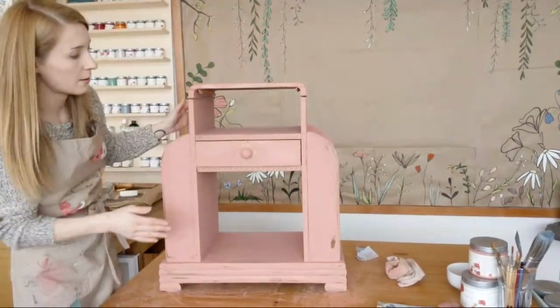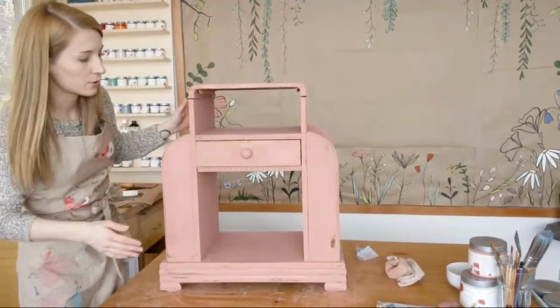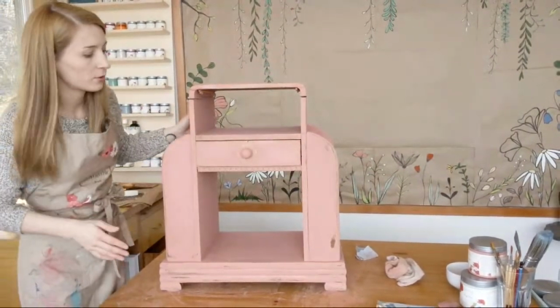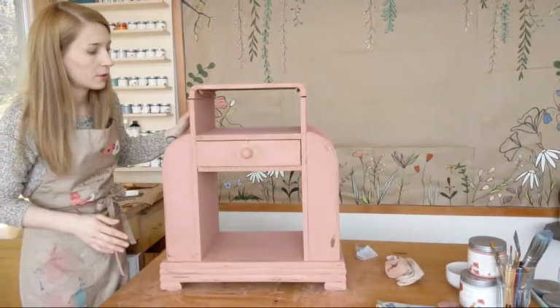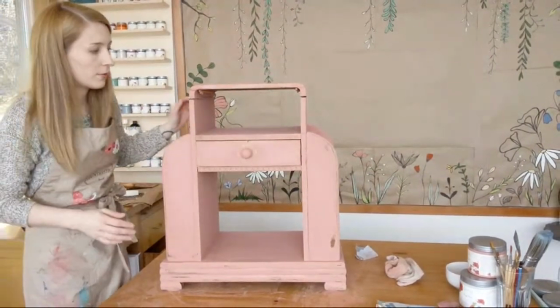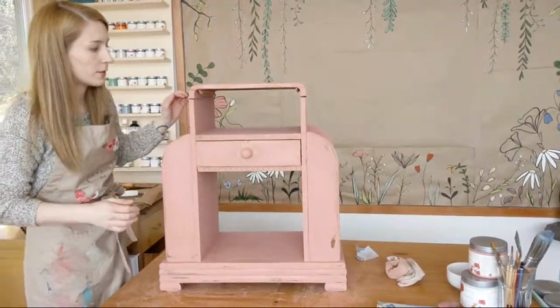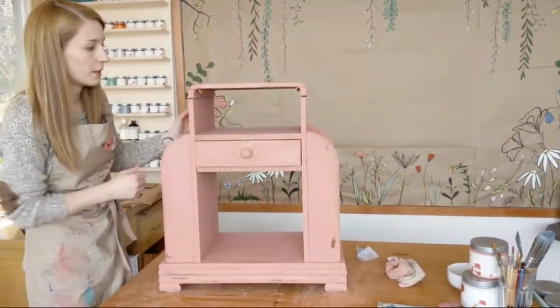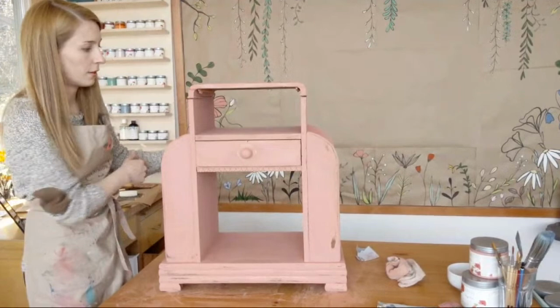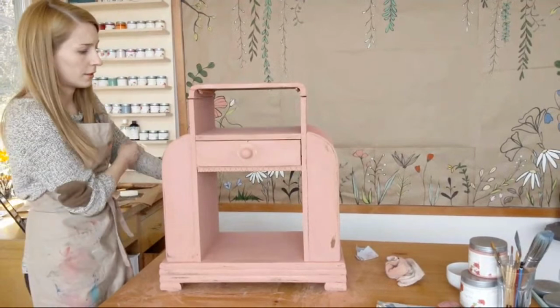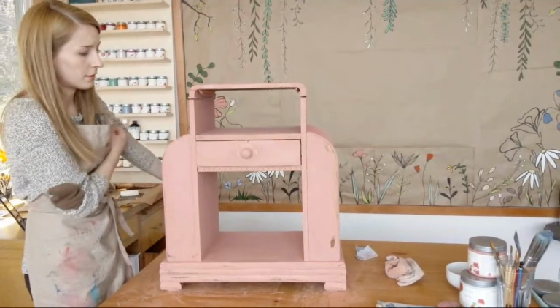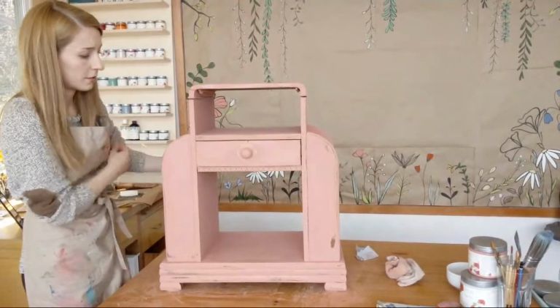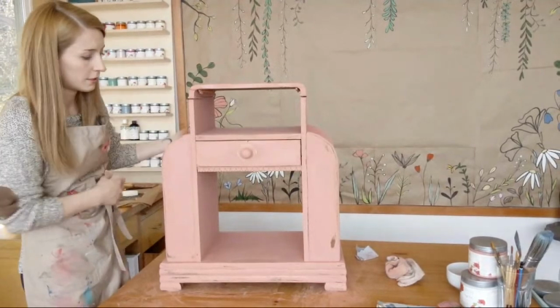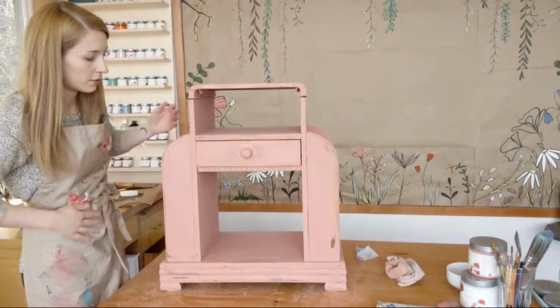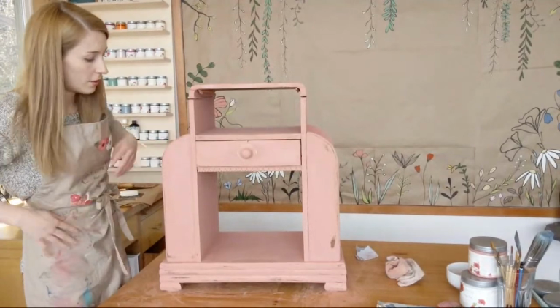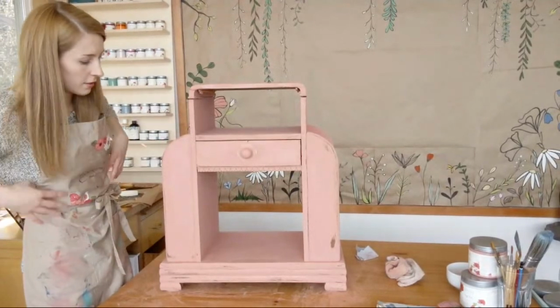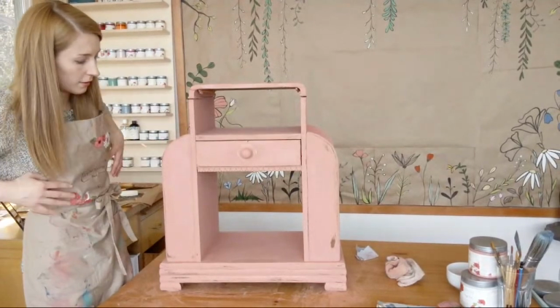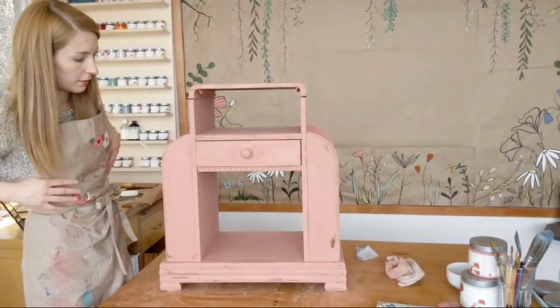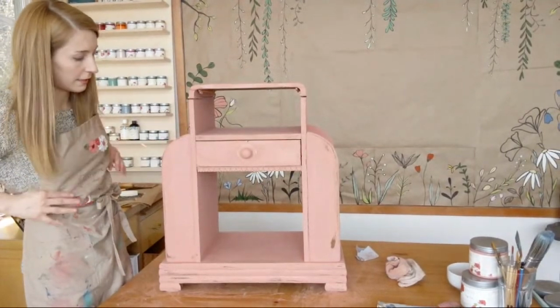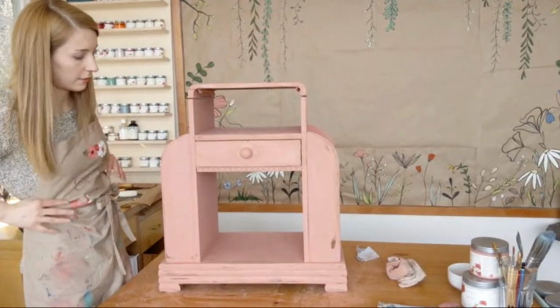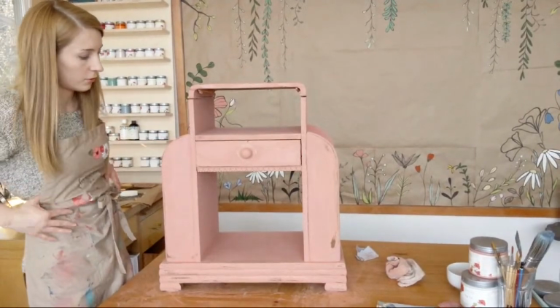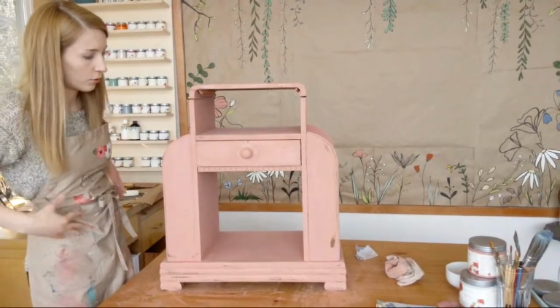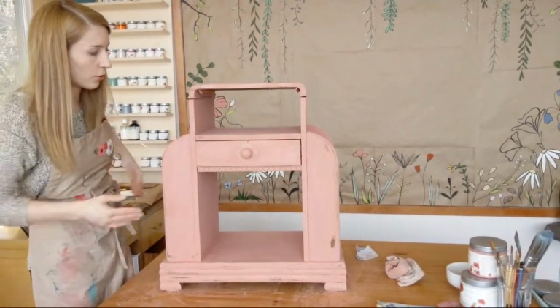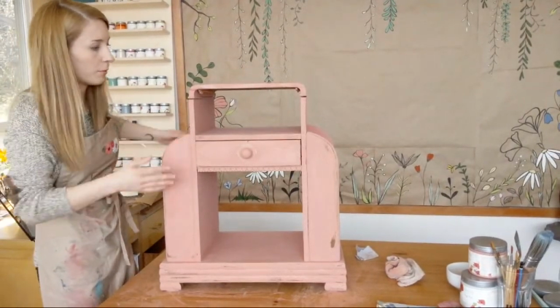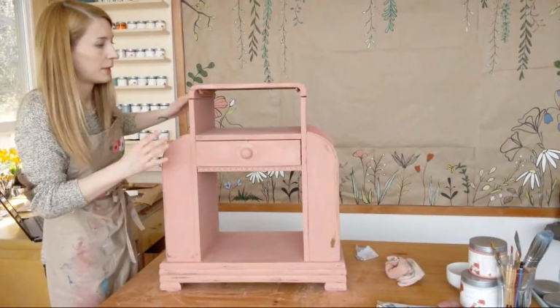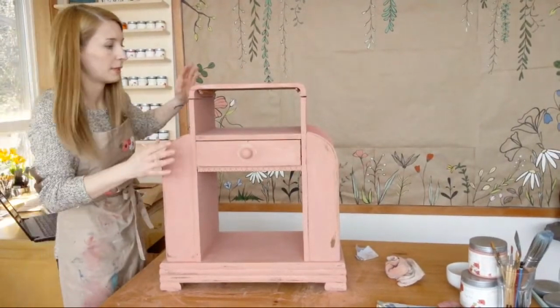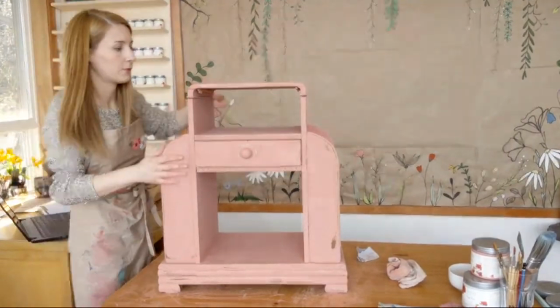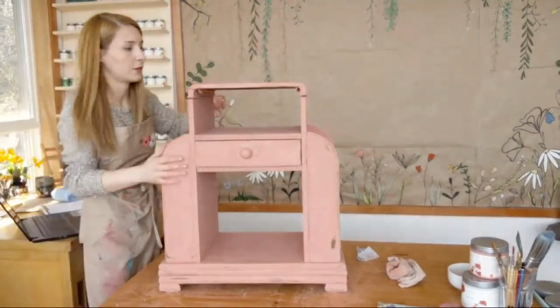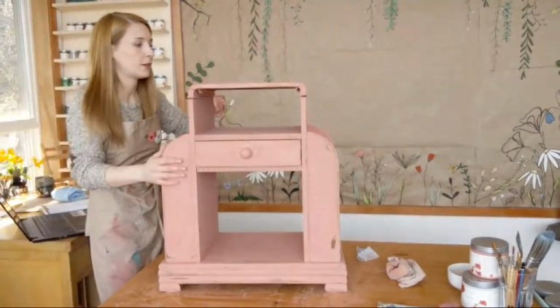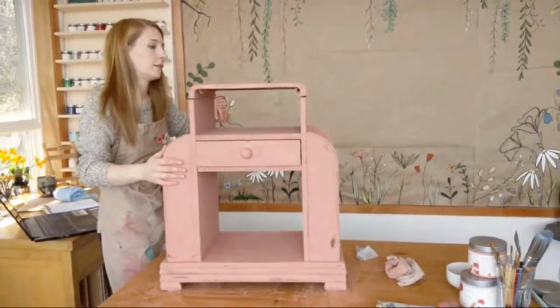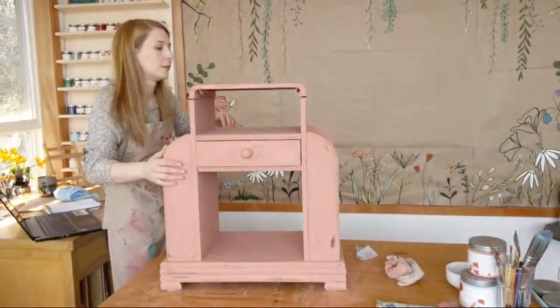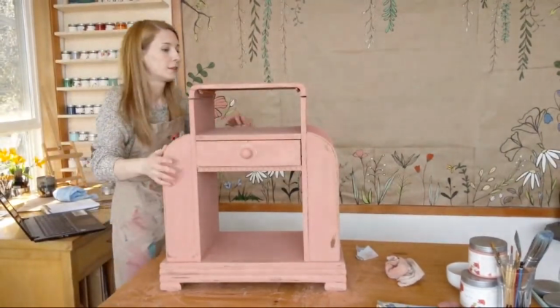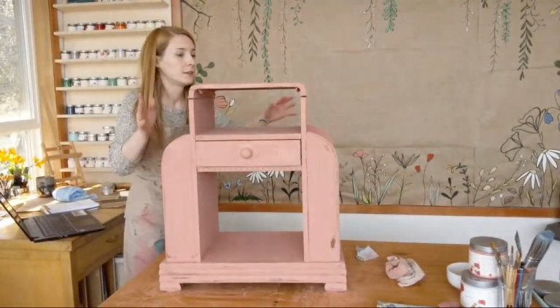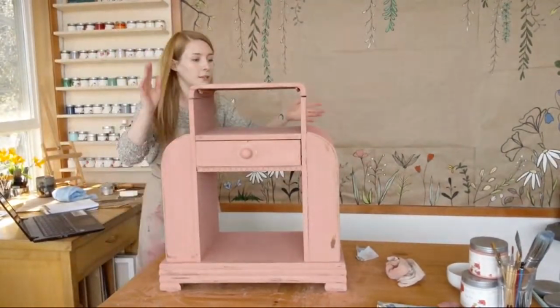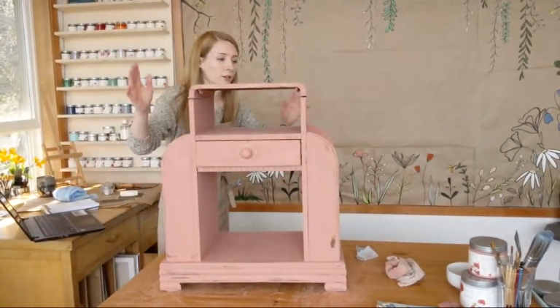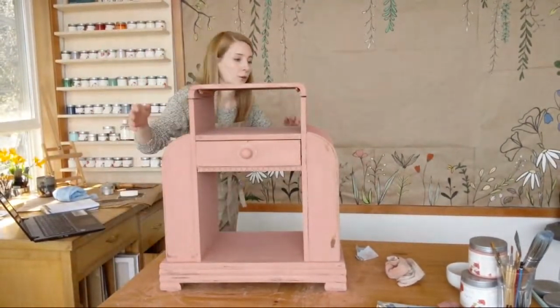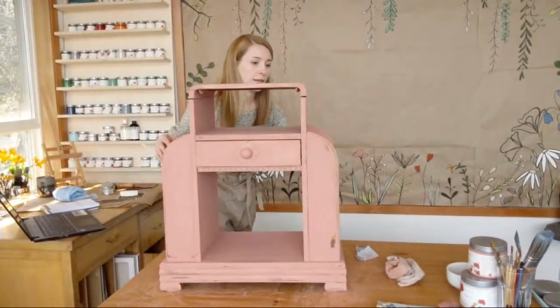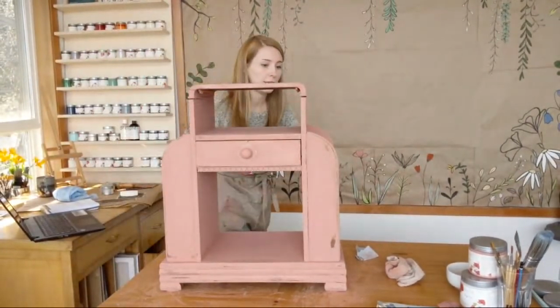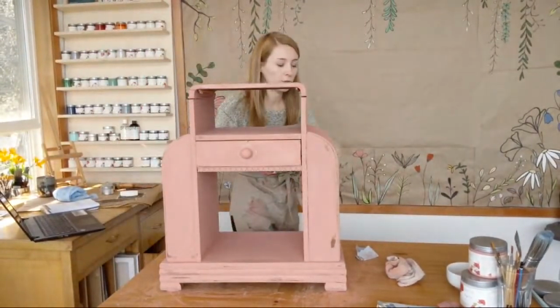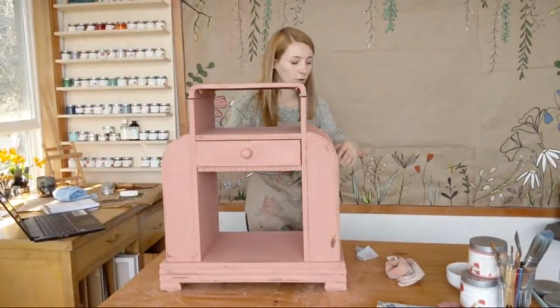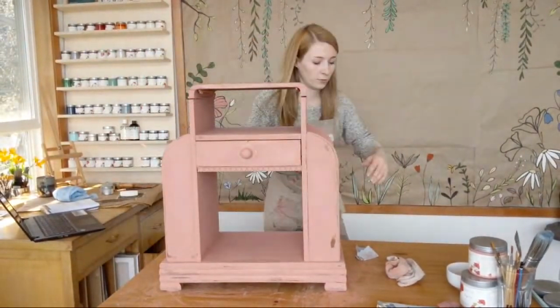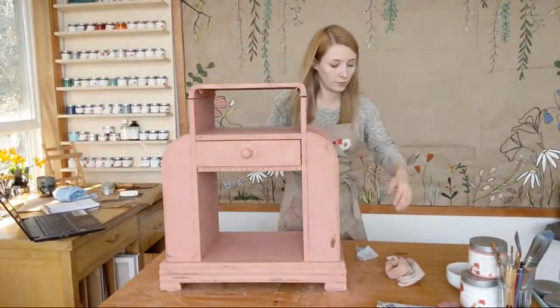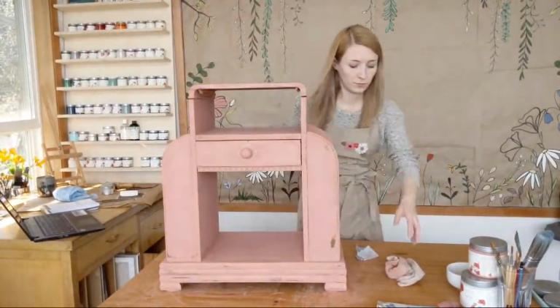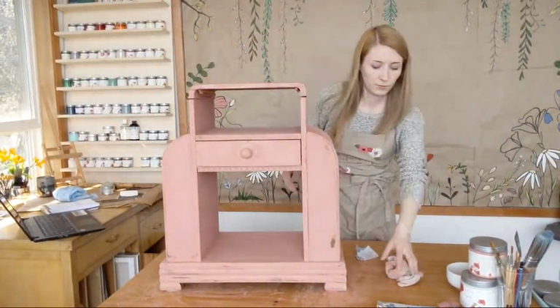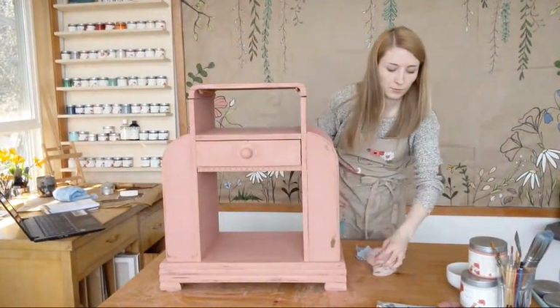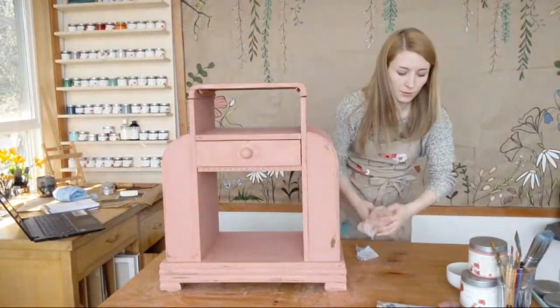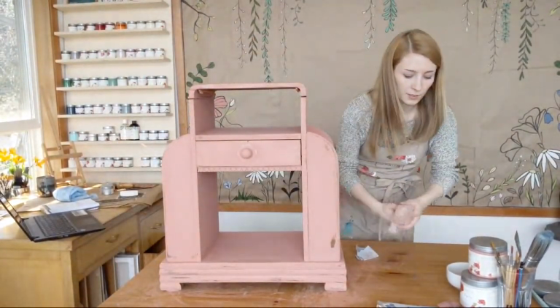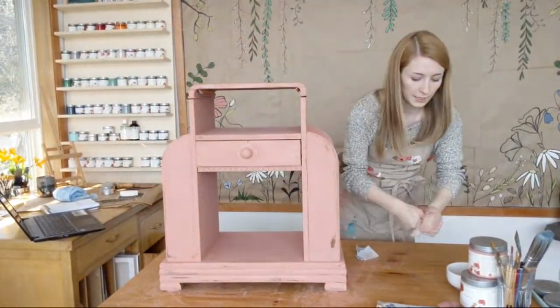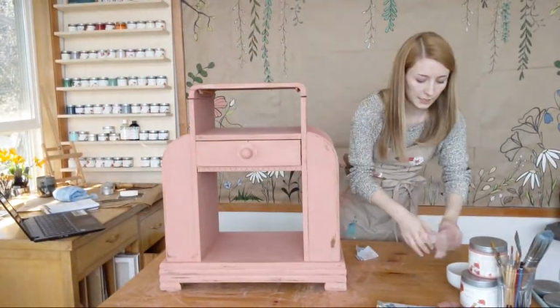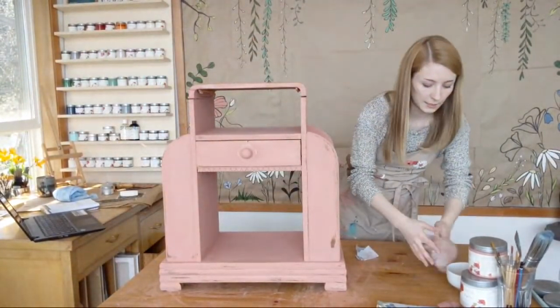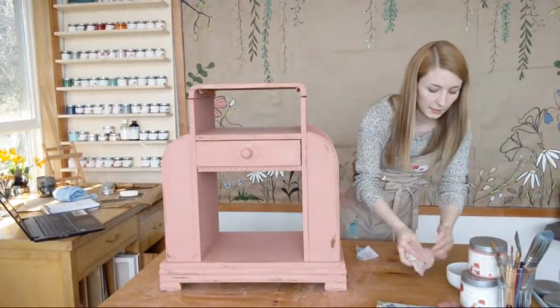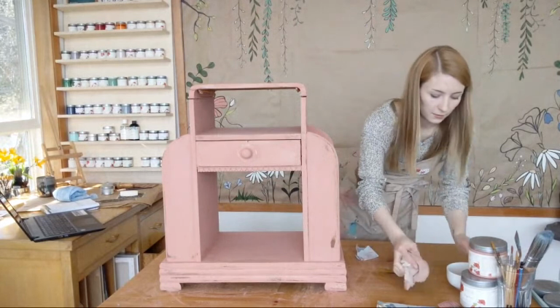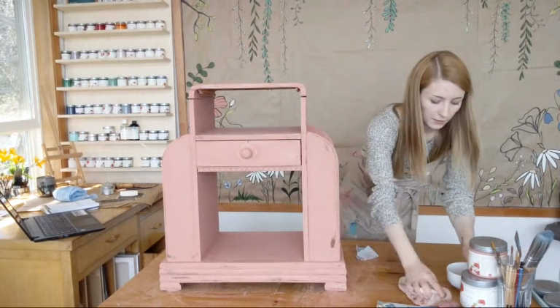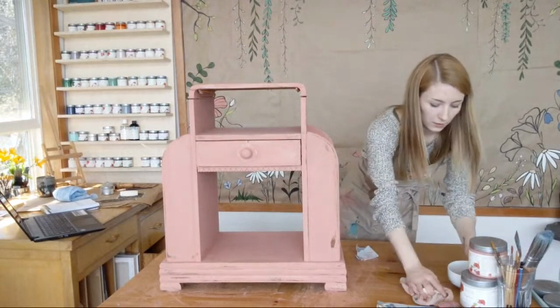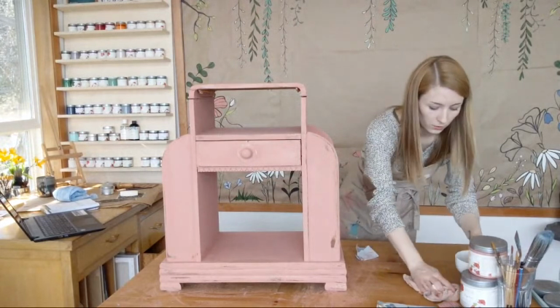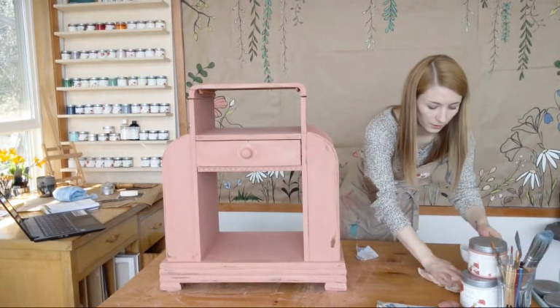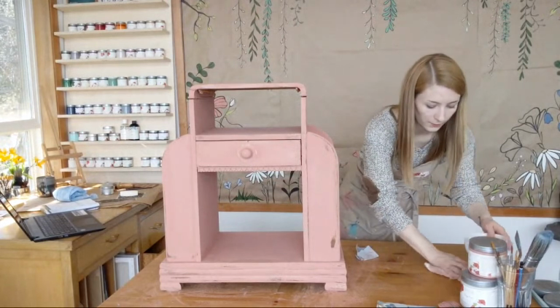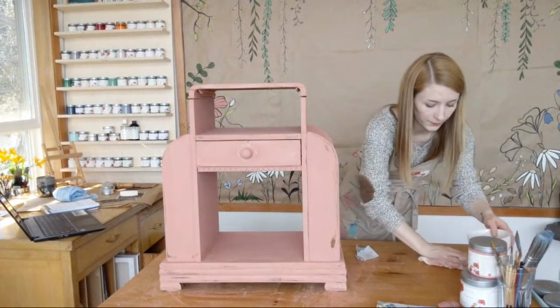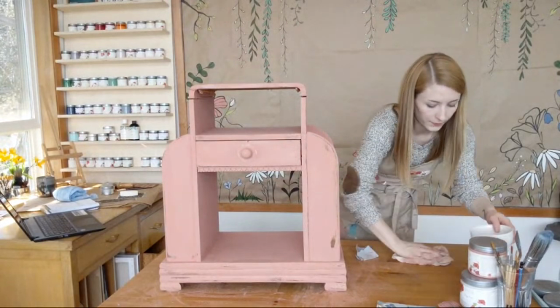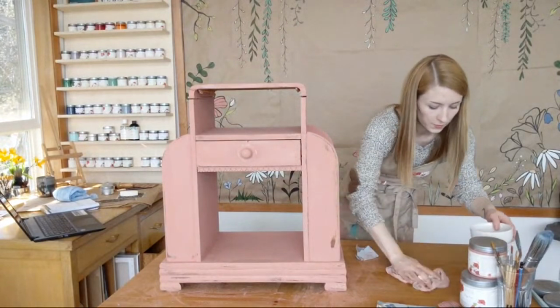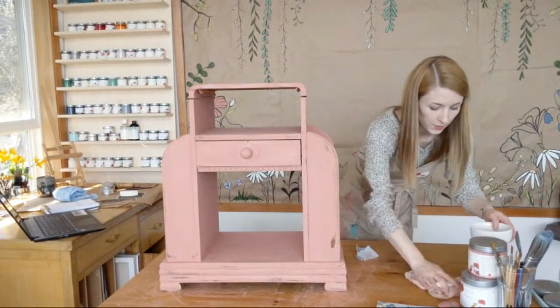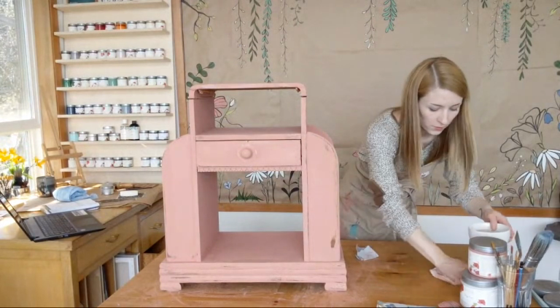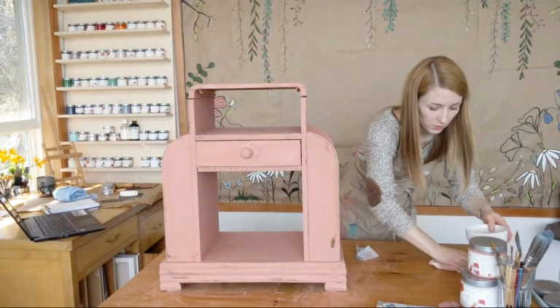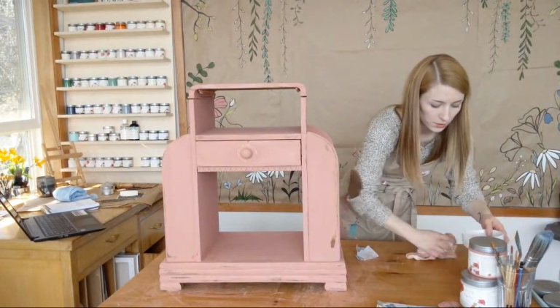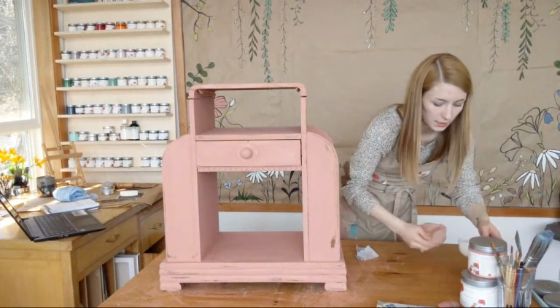Absolutely love this color. It's not like a little girl pink — it can go in any room, any style of decor. It's very versatile.